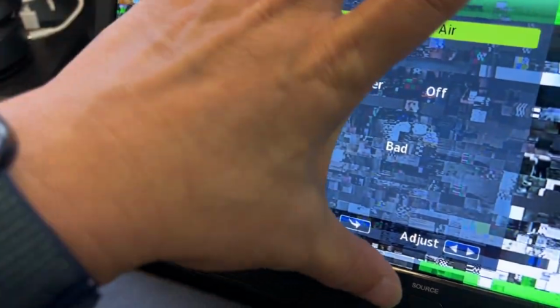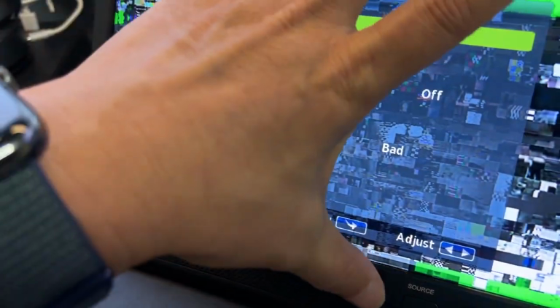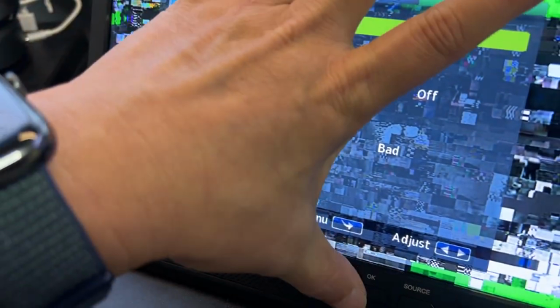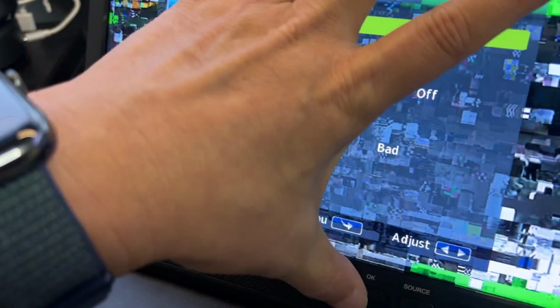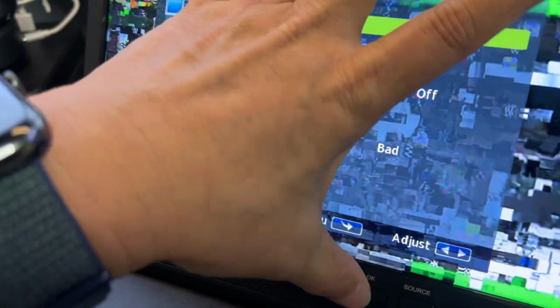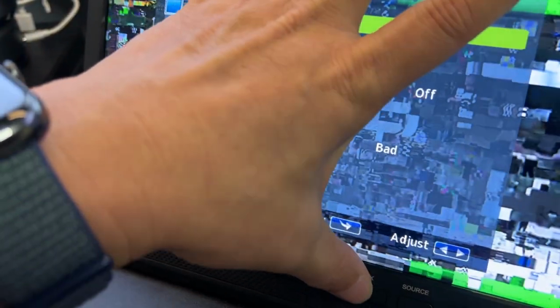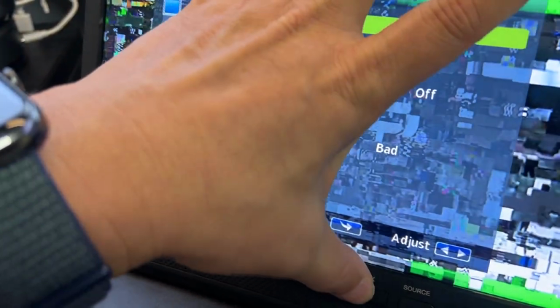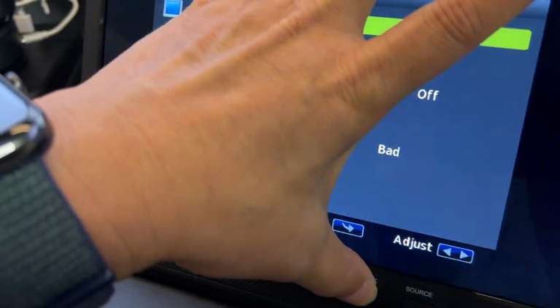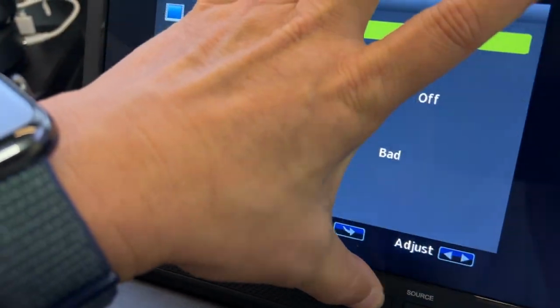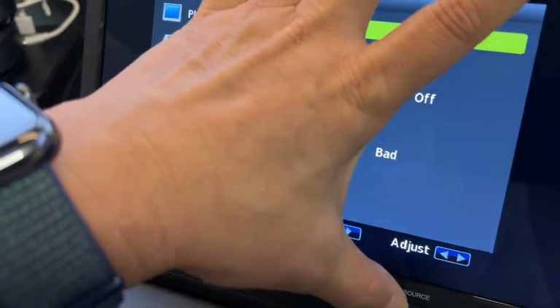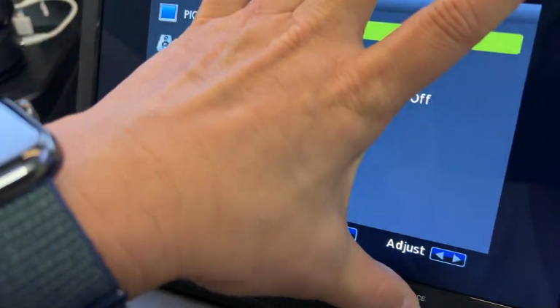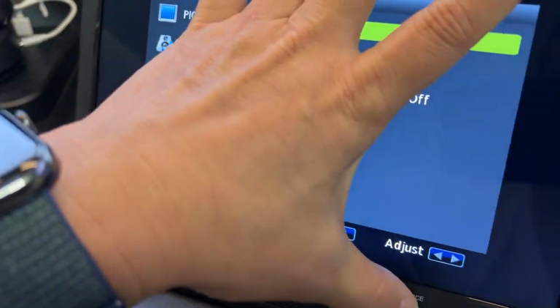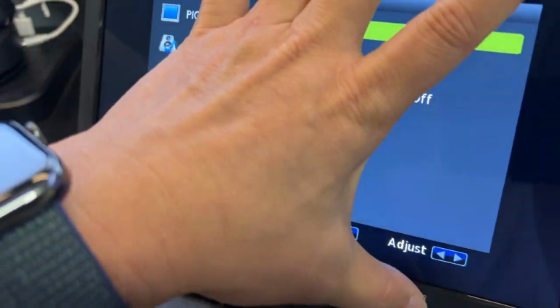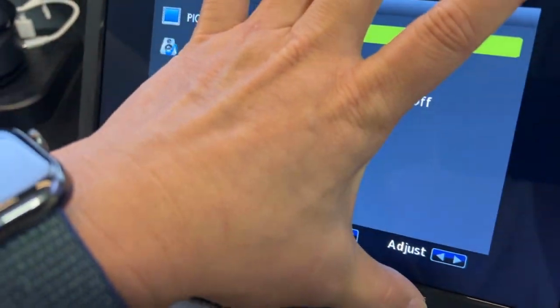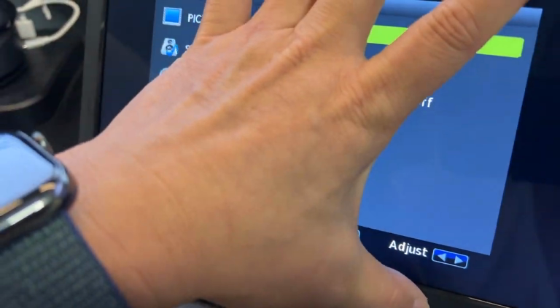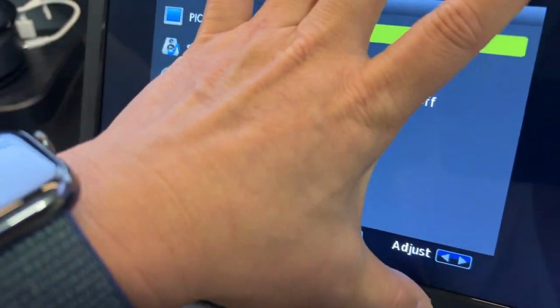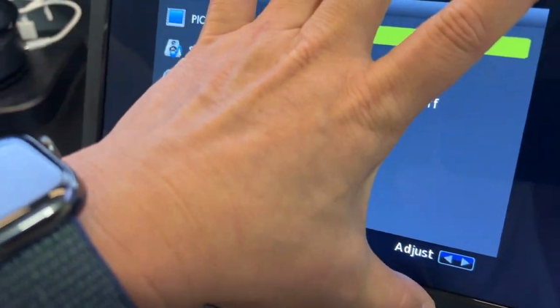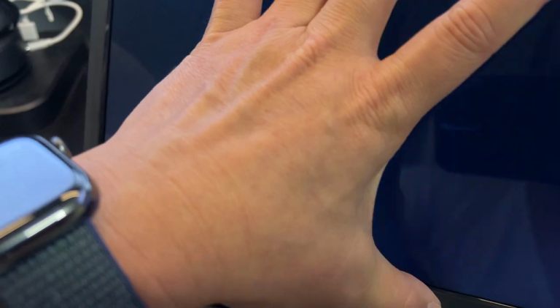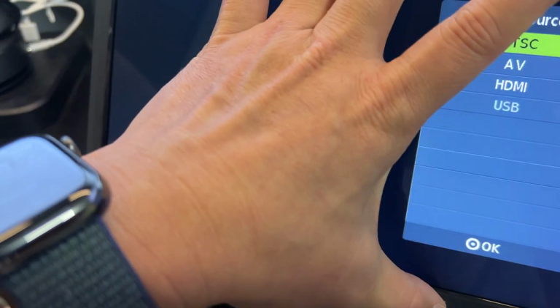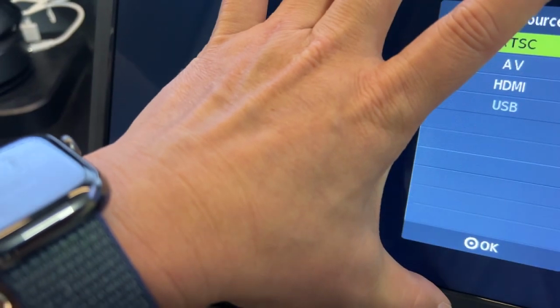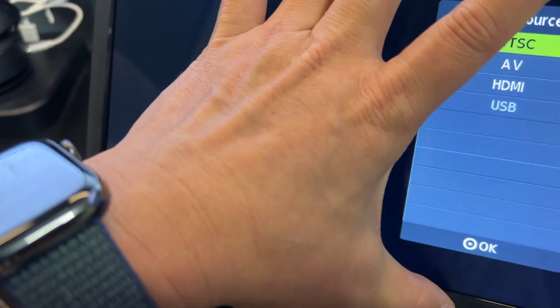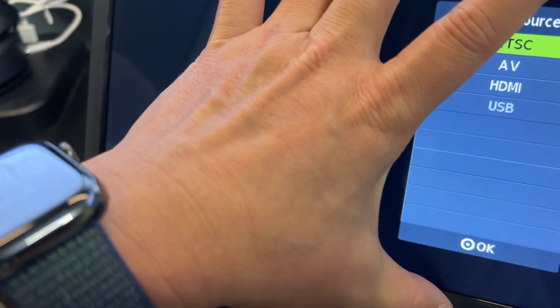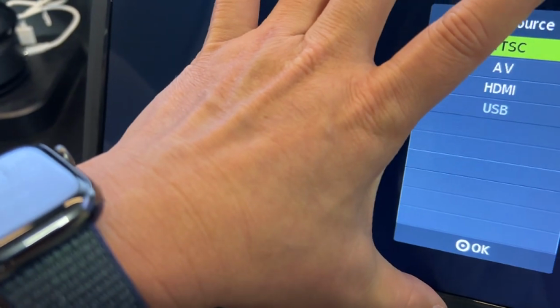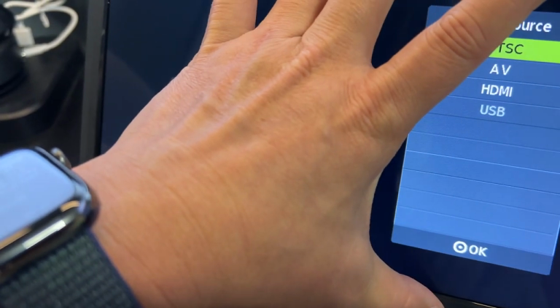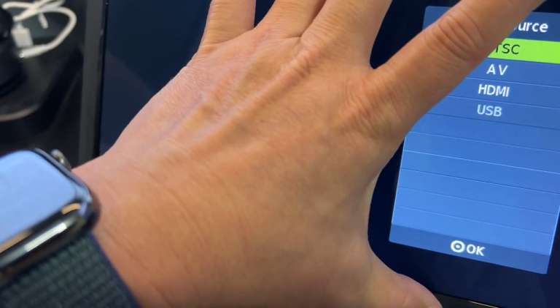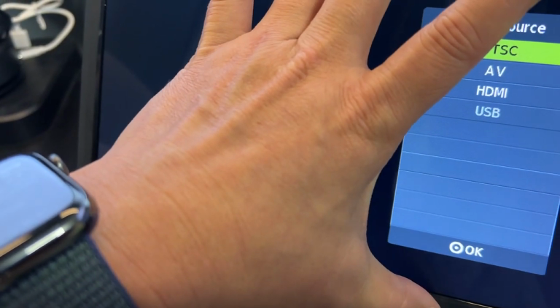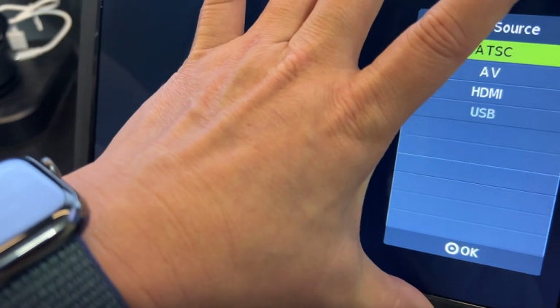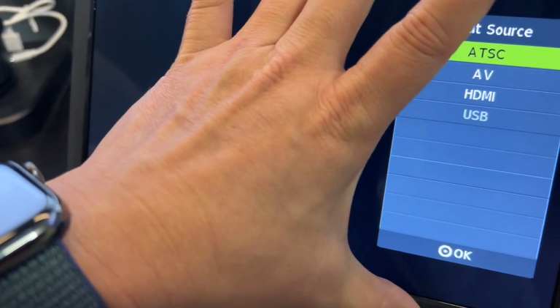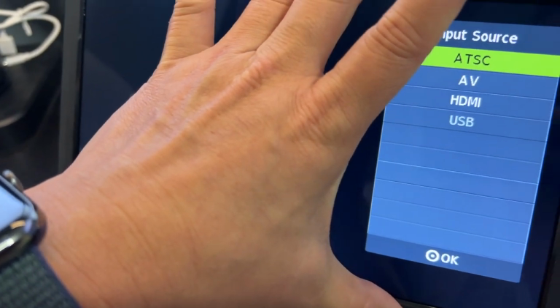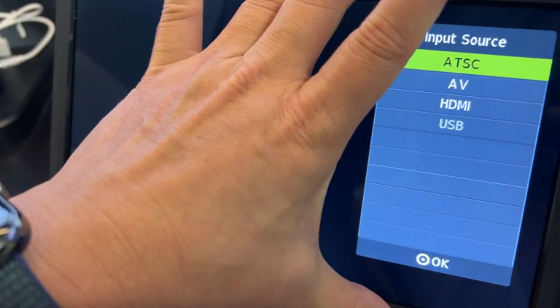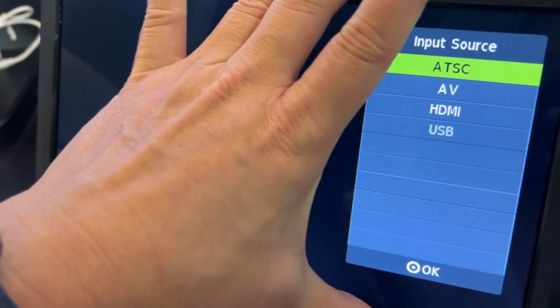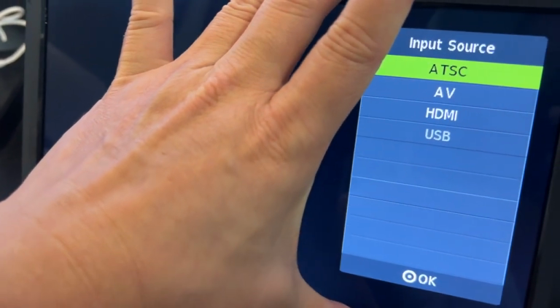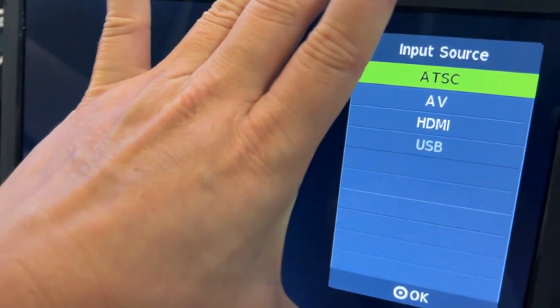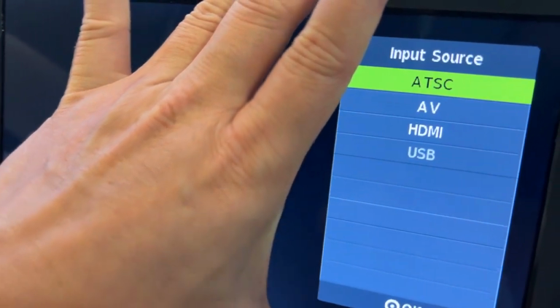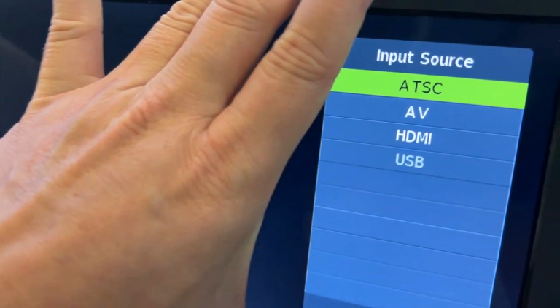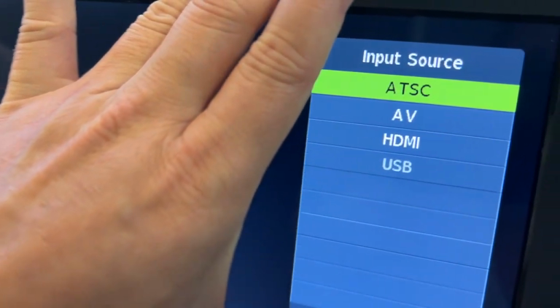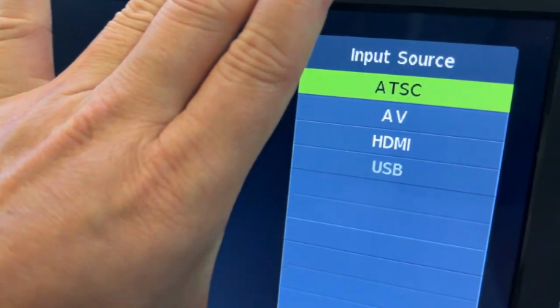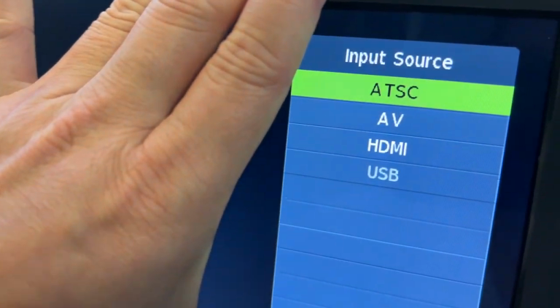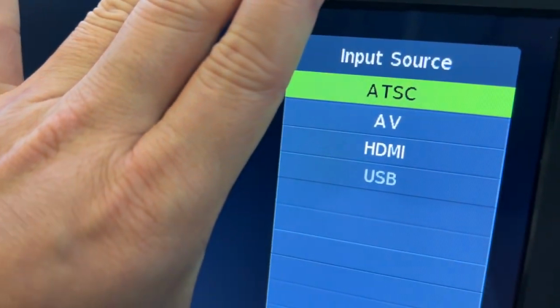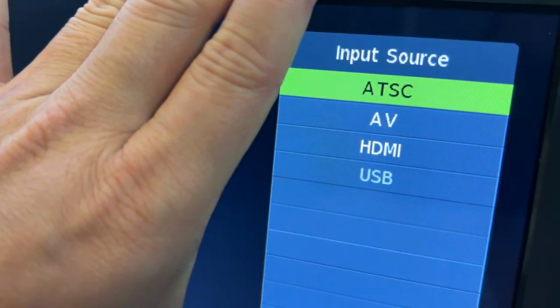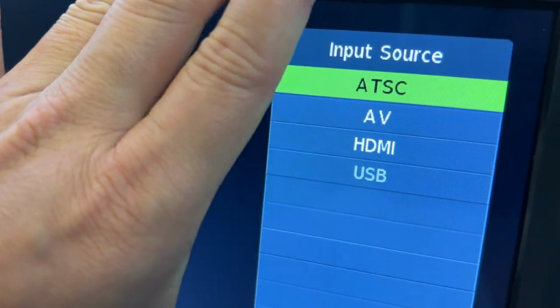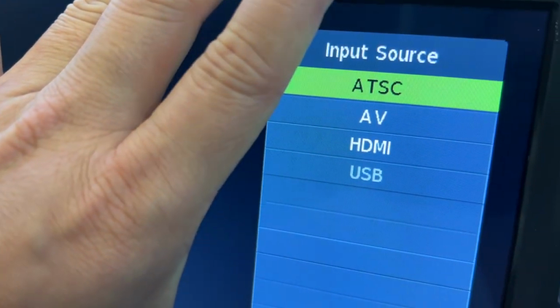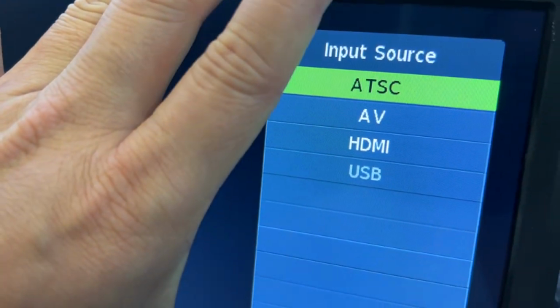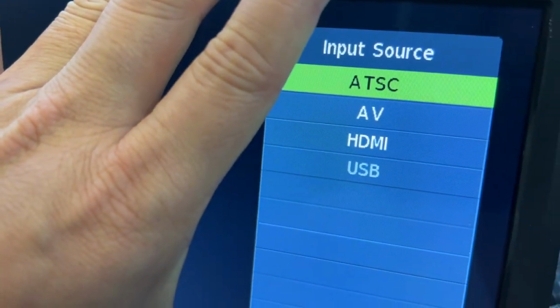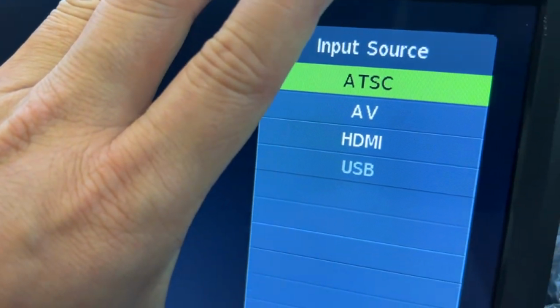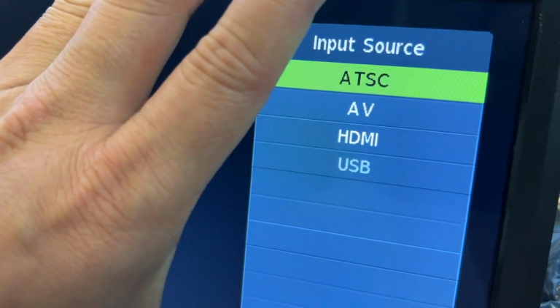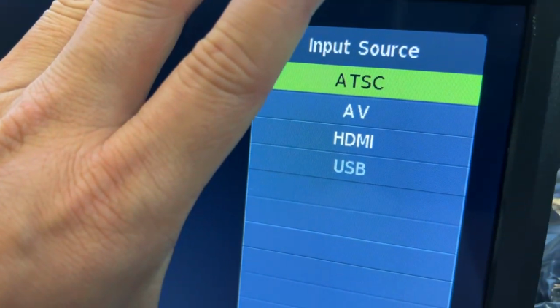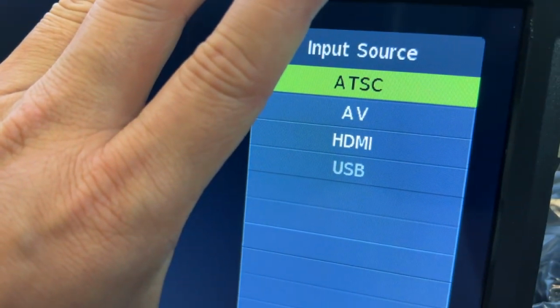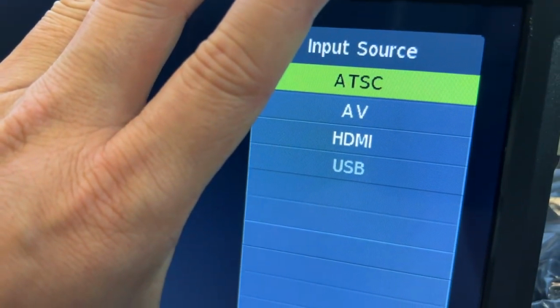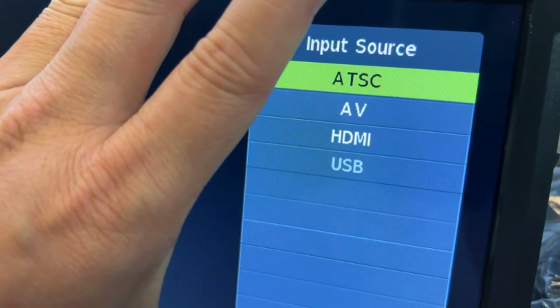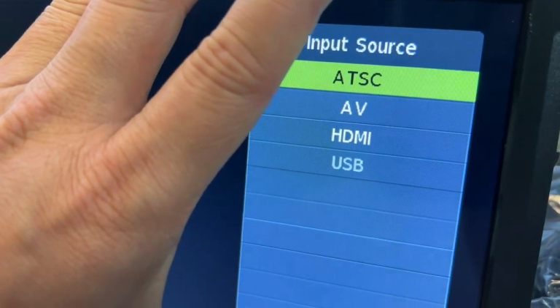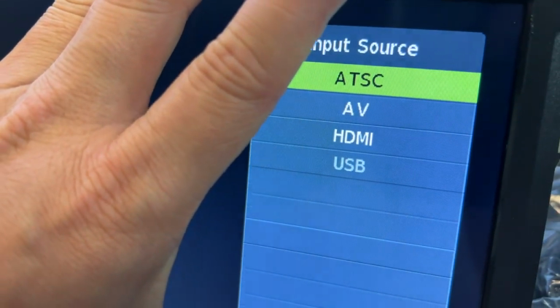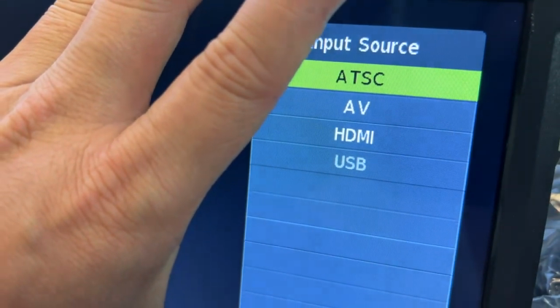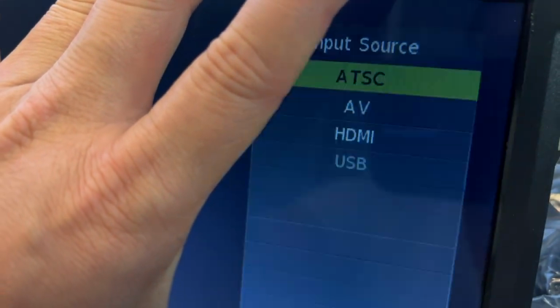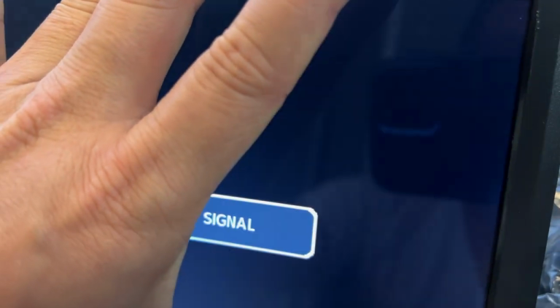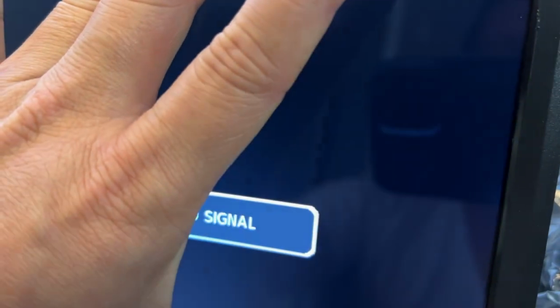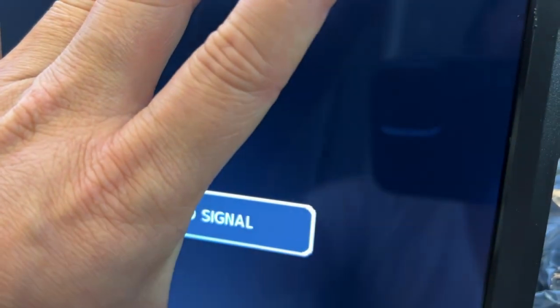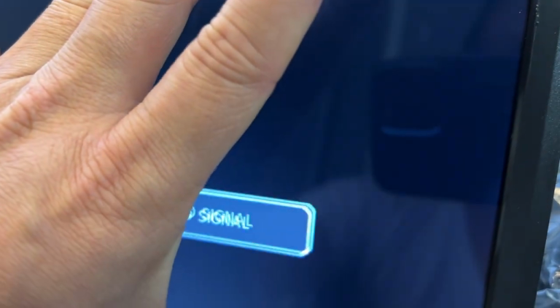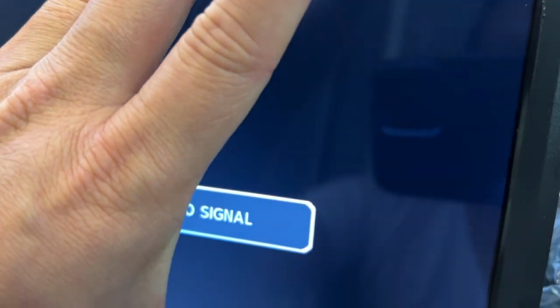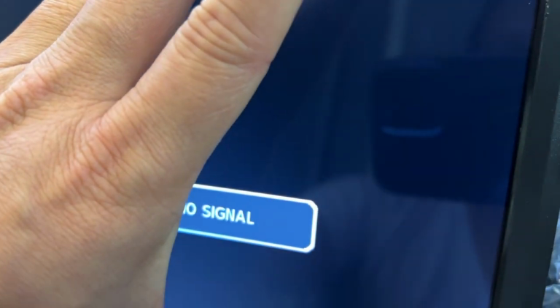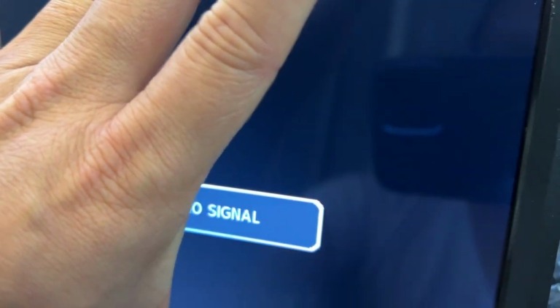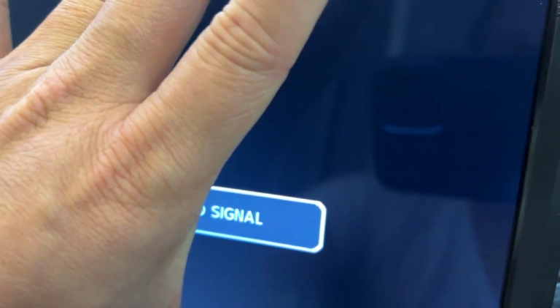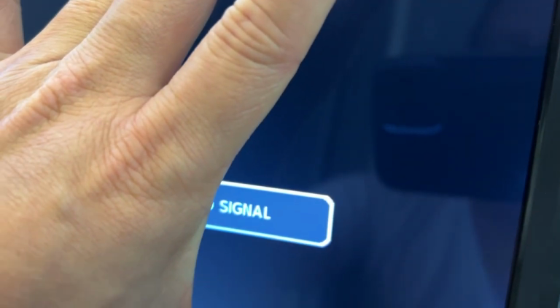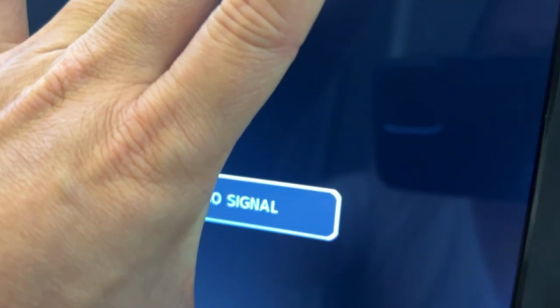And here, just go ahead and exit out. So you can do the antenna, audio video, HDMI, USB.